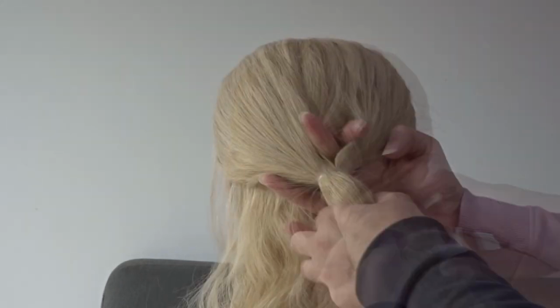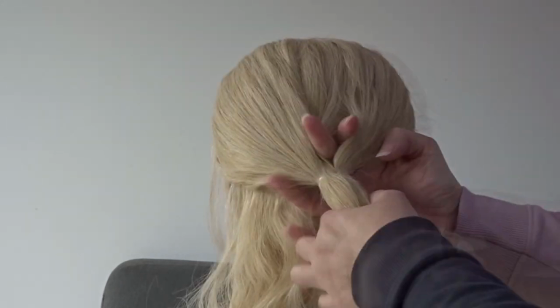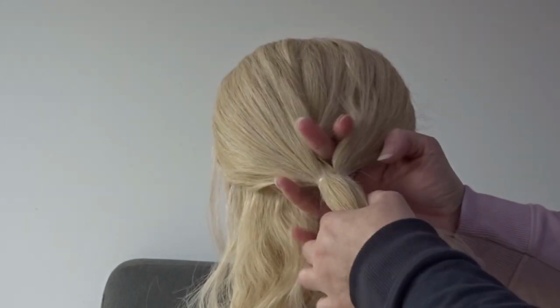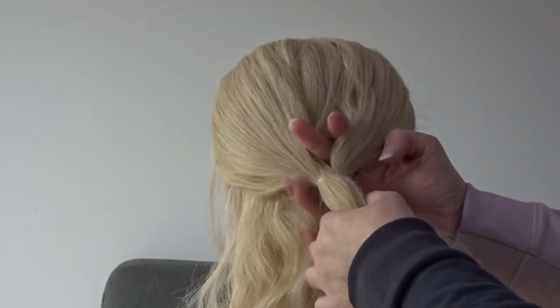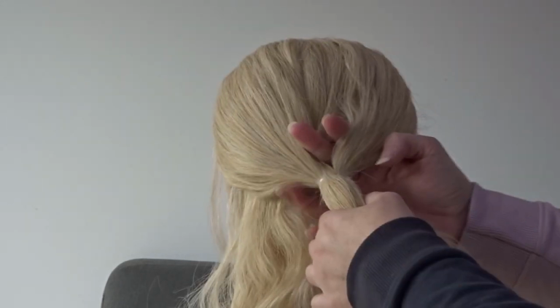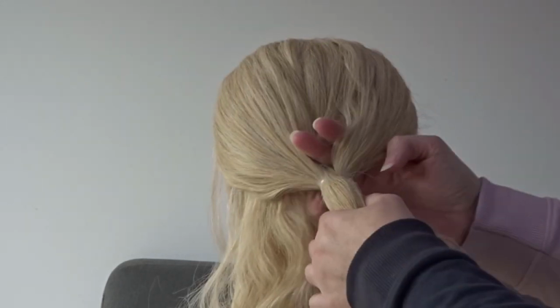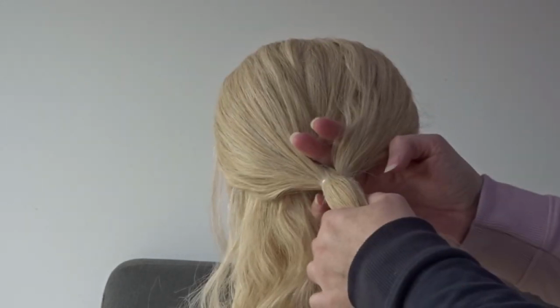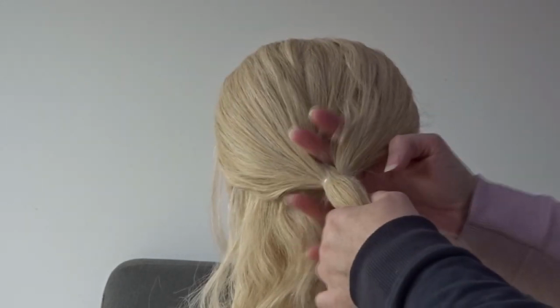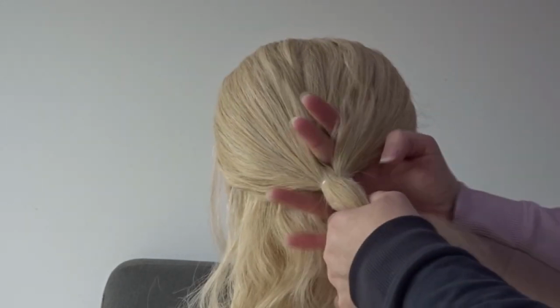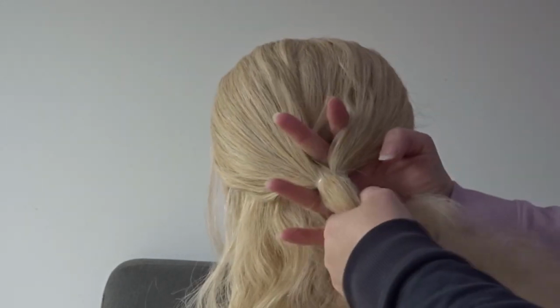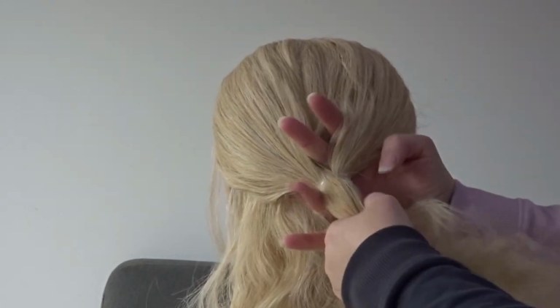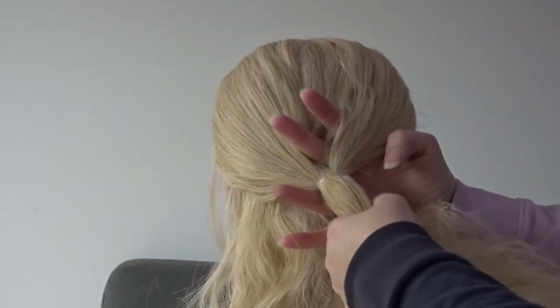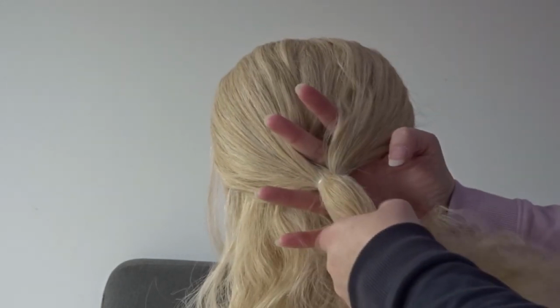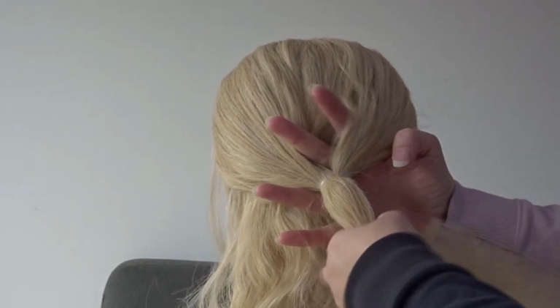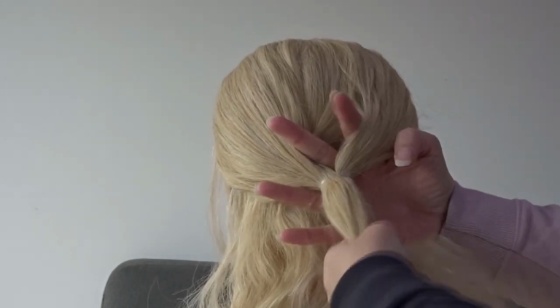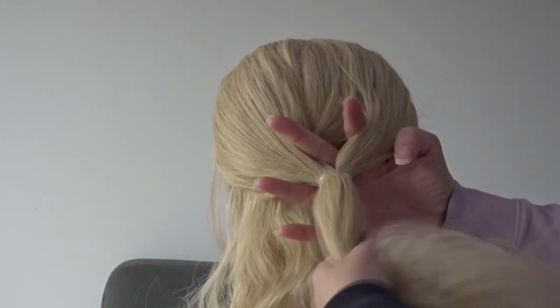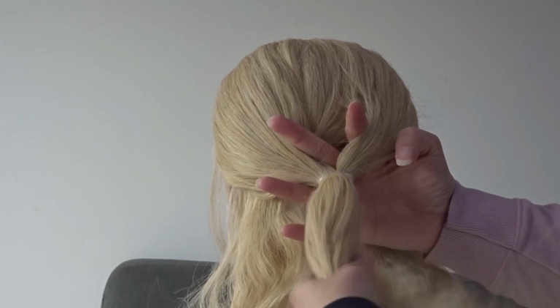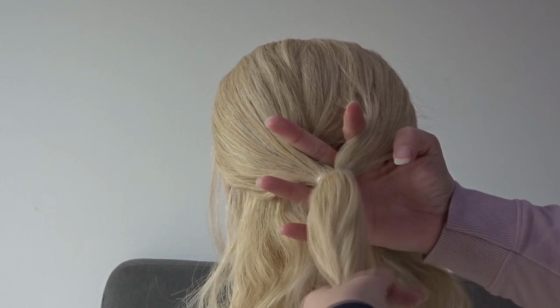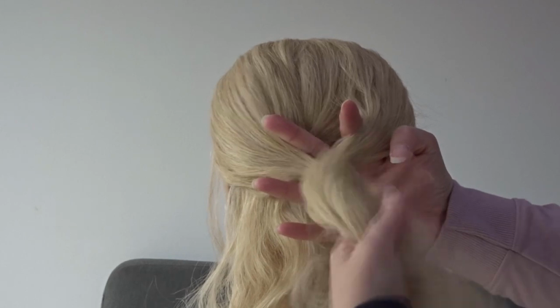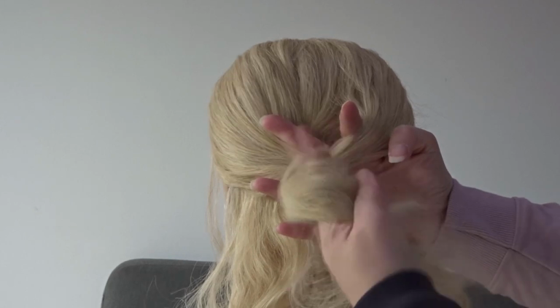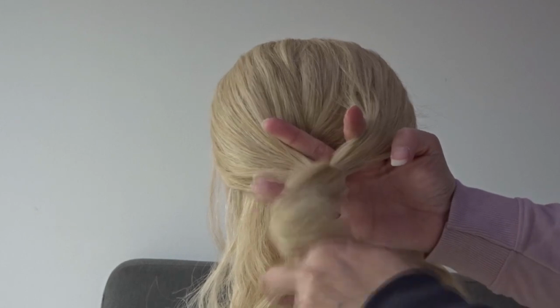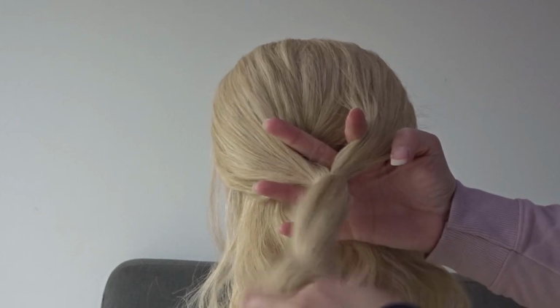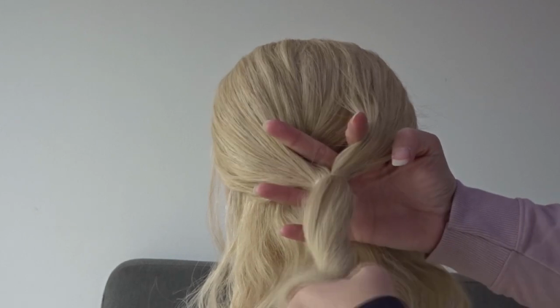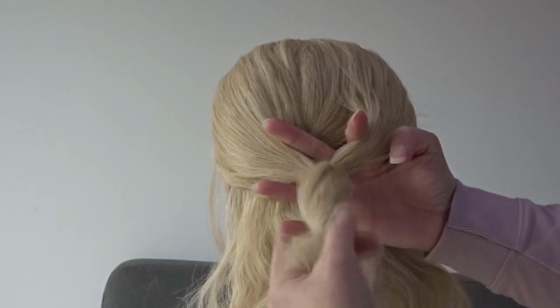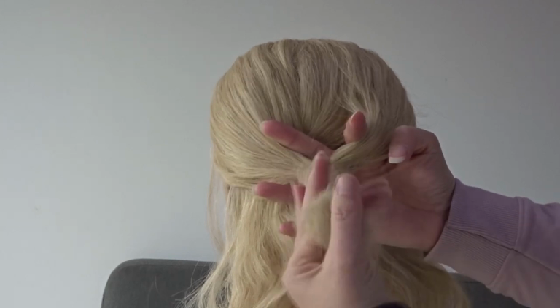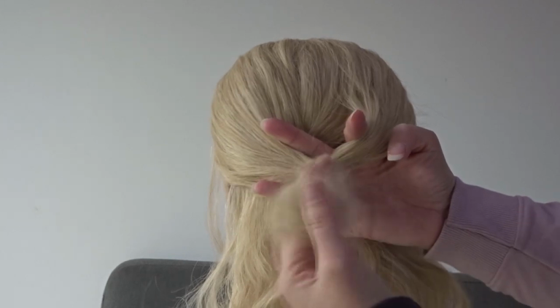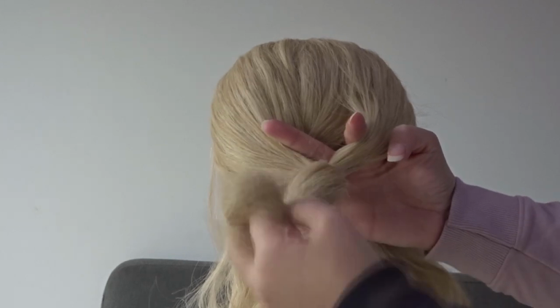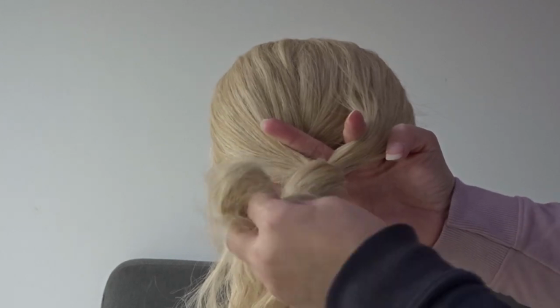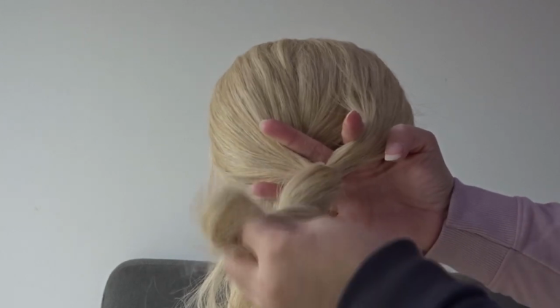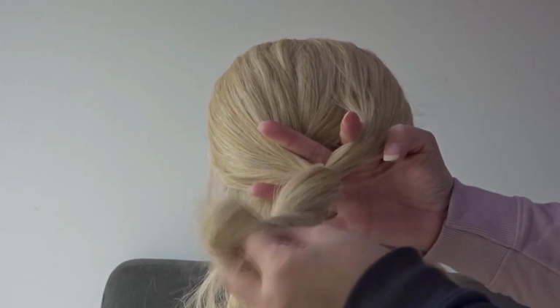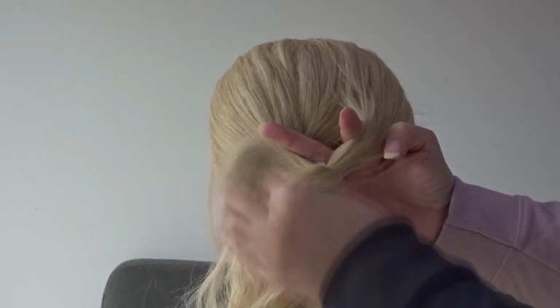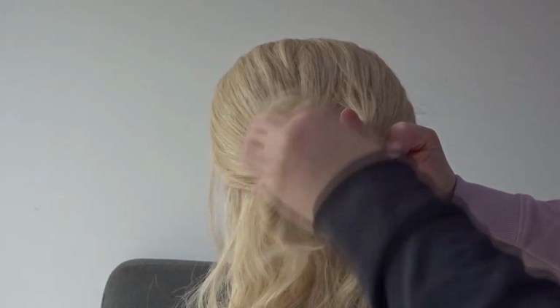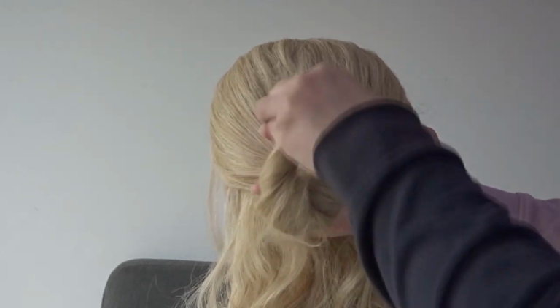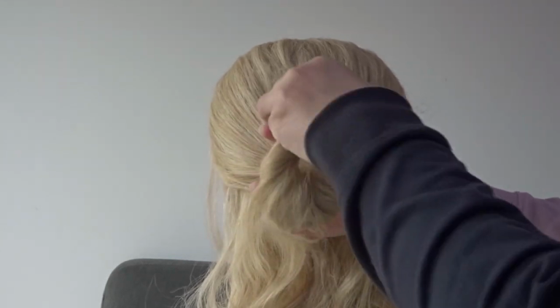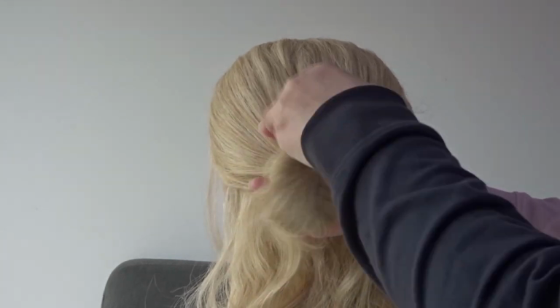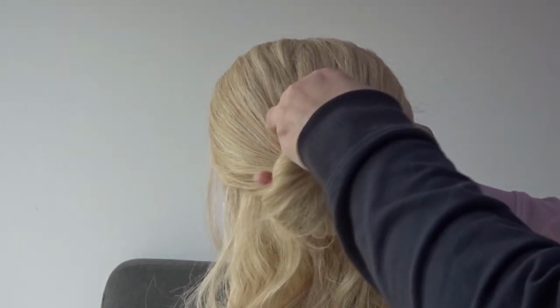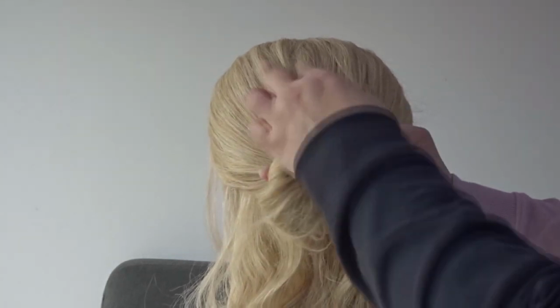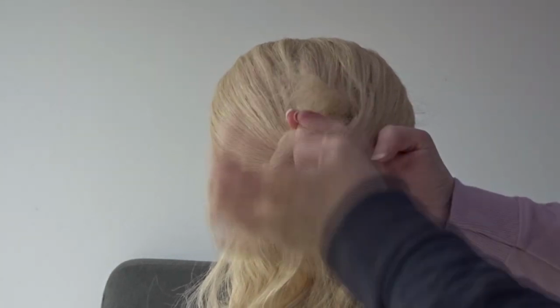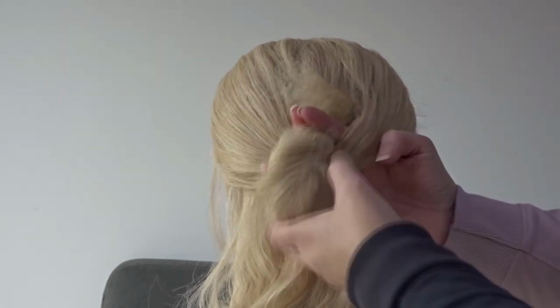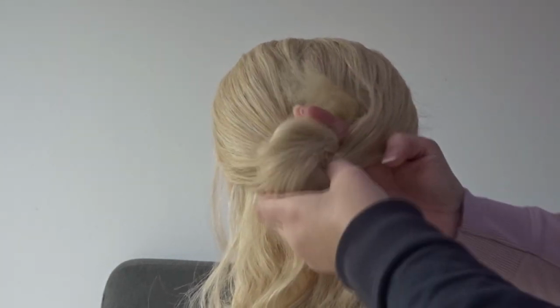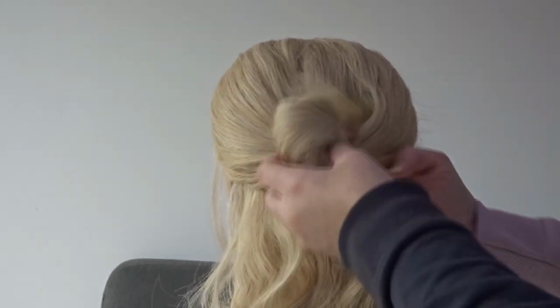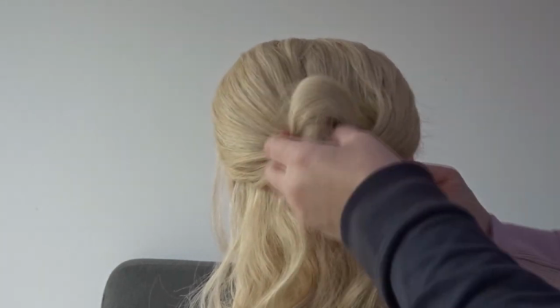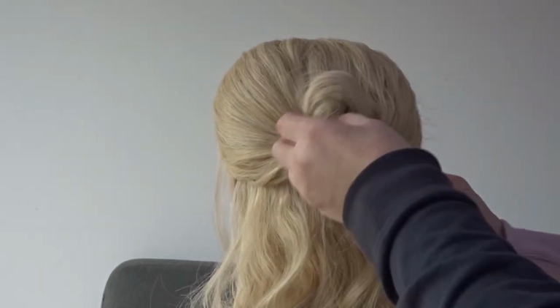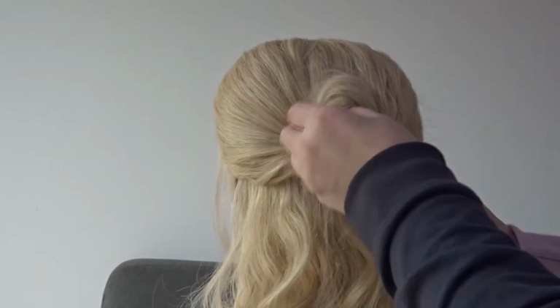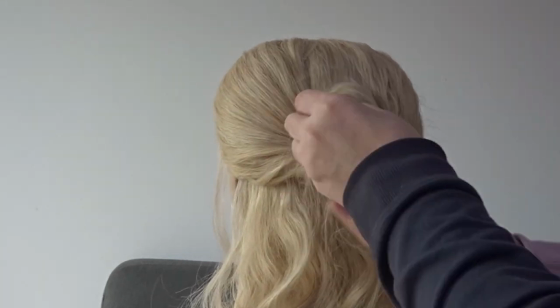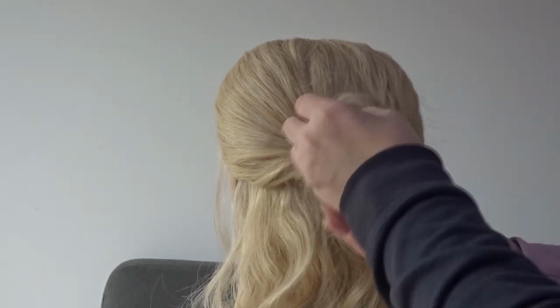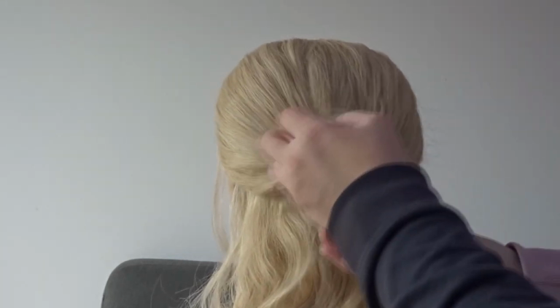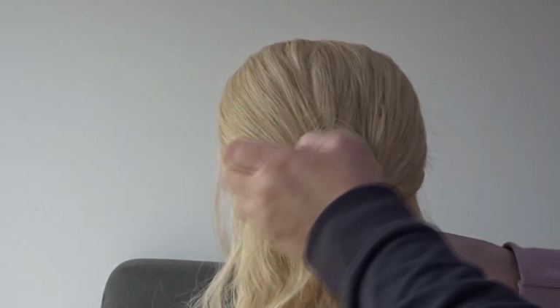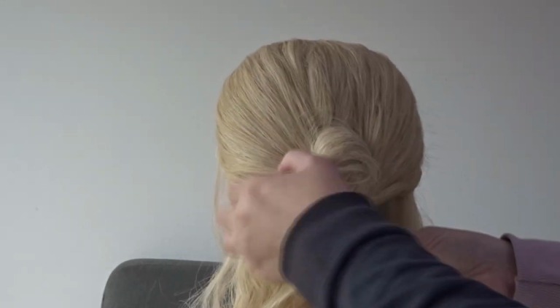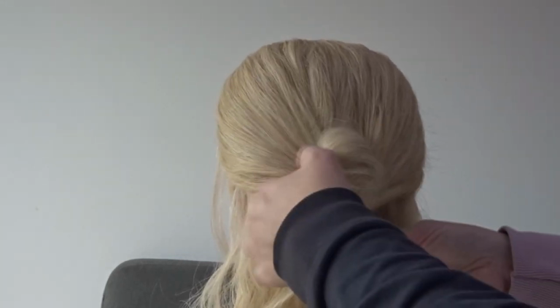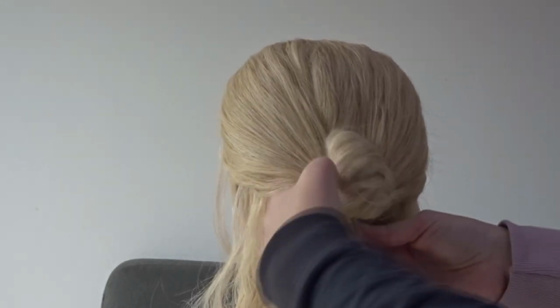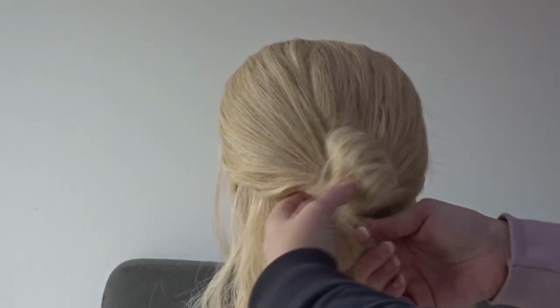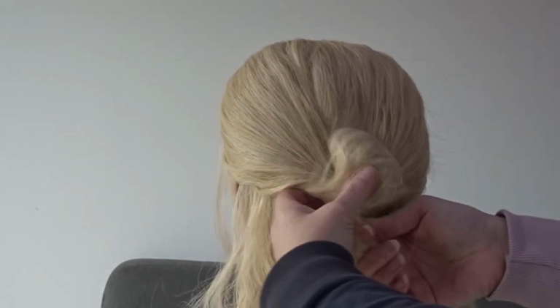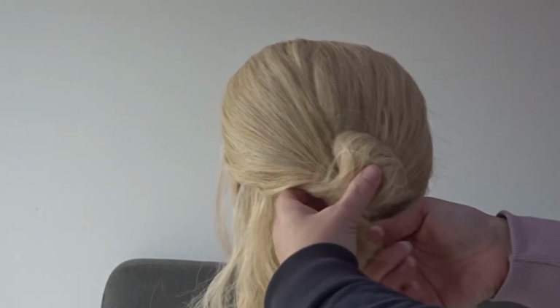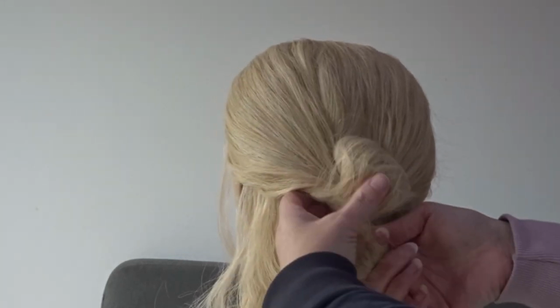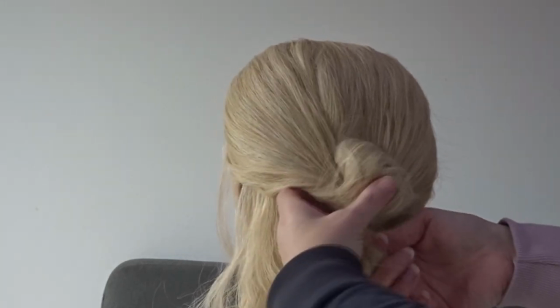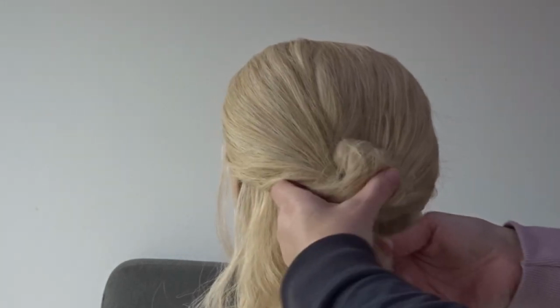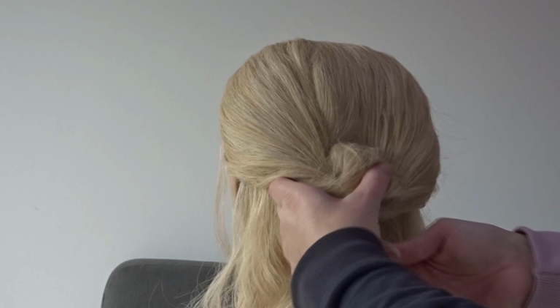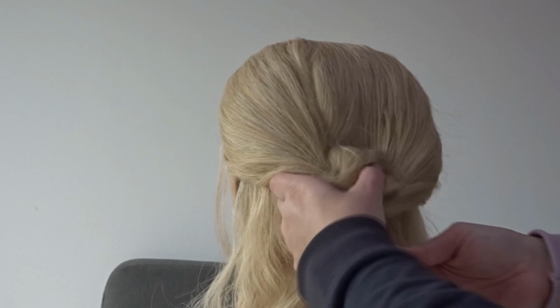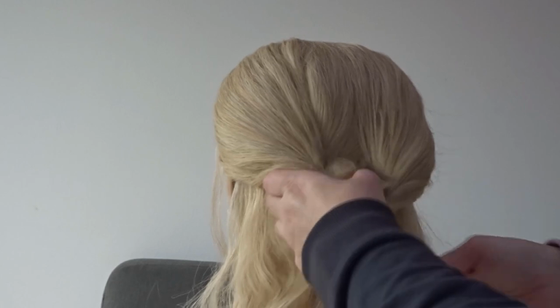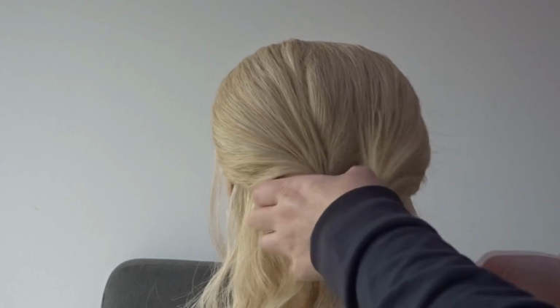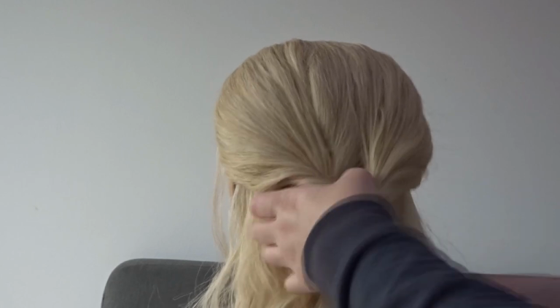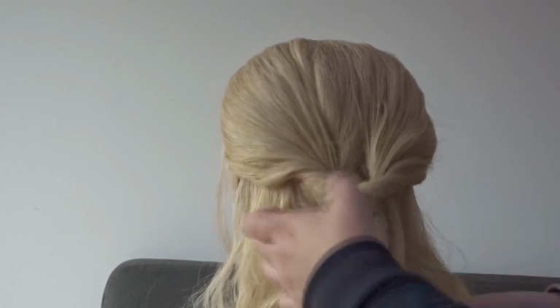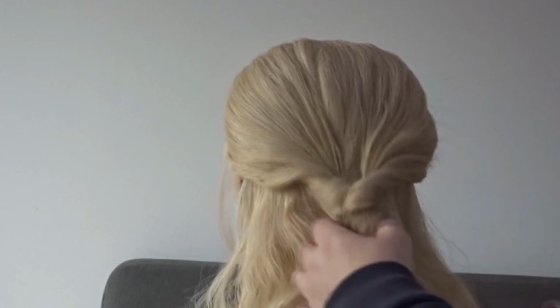Next, make a hole behind the elastic band with a couple of fingers and pass the ponytail up to your fingers and pull it through so you're creating a twist.